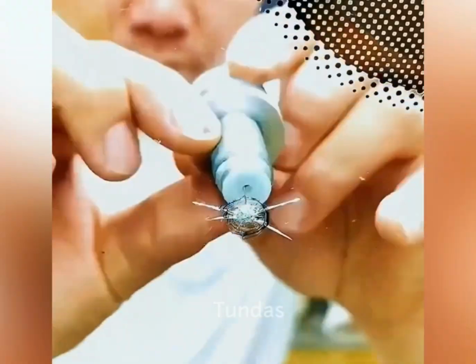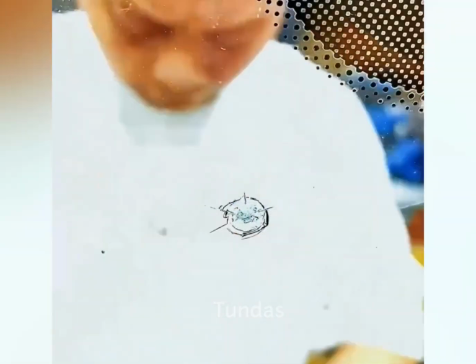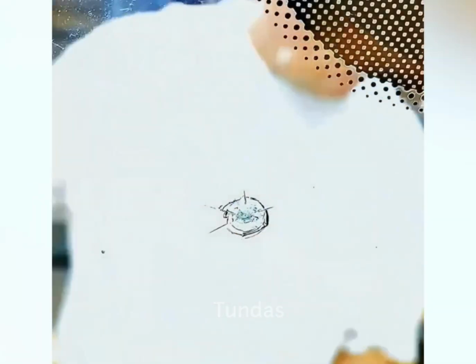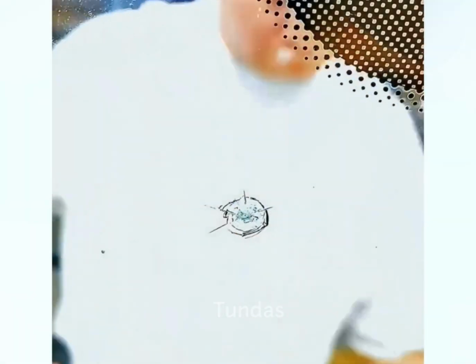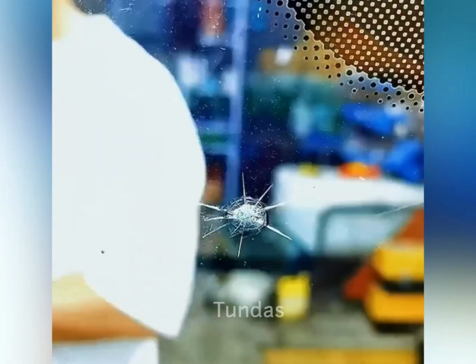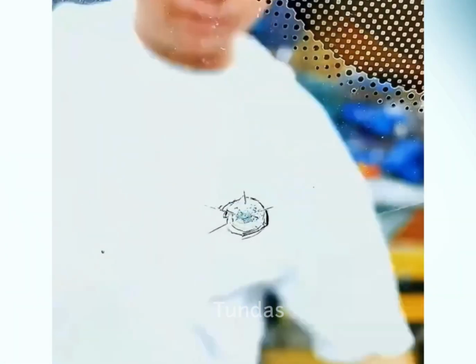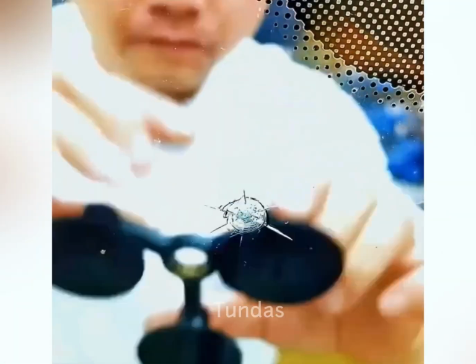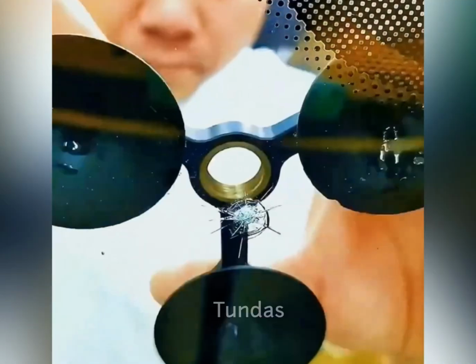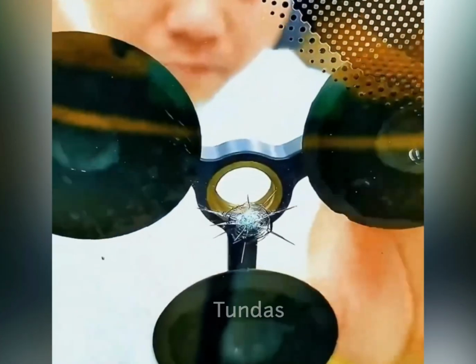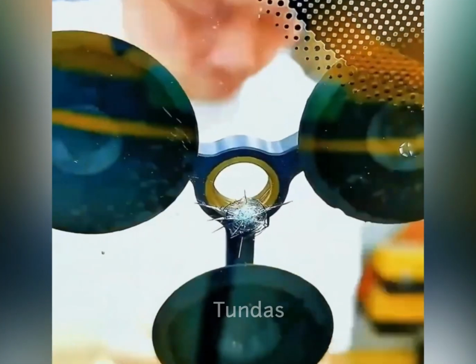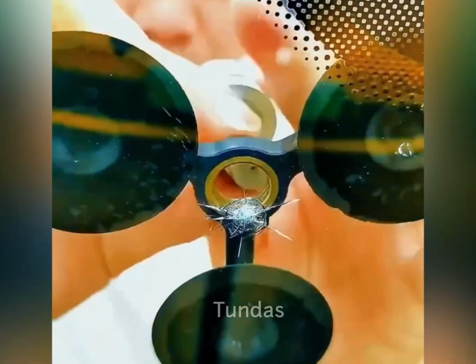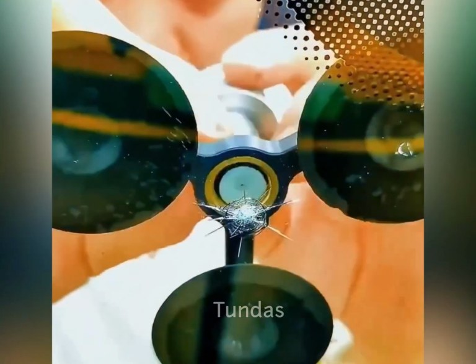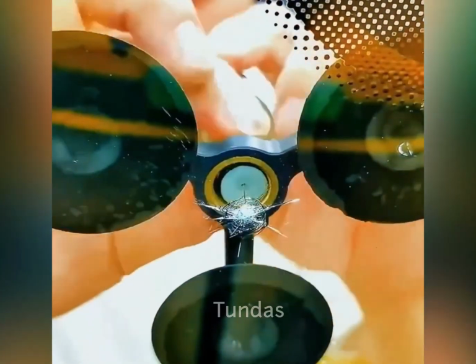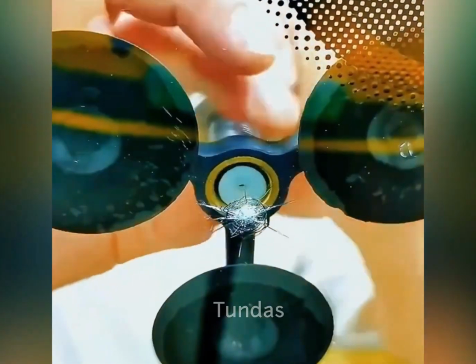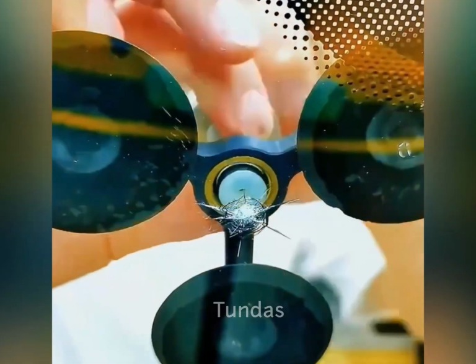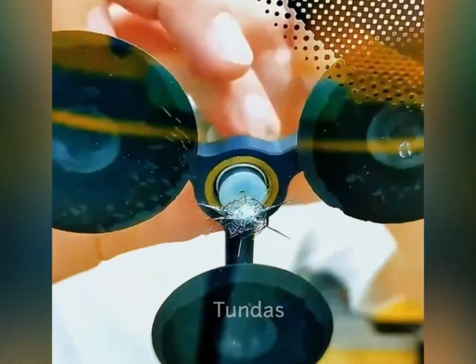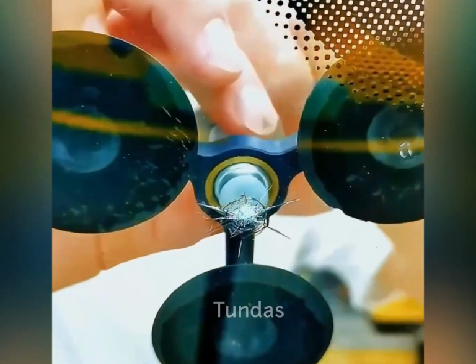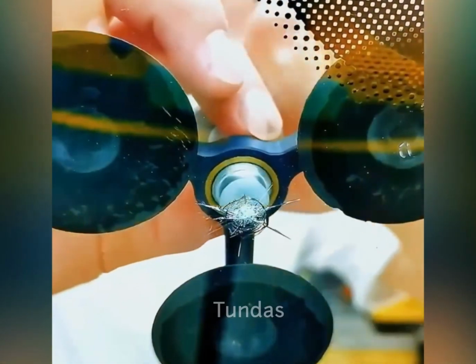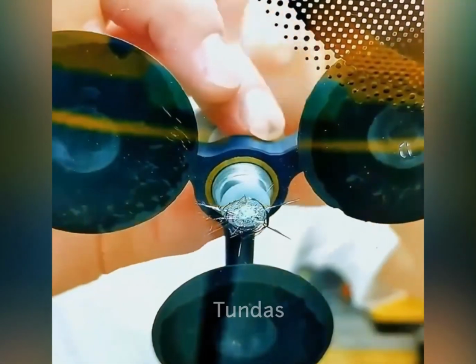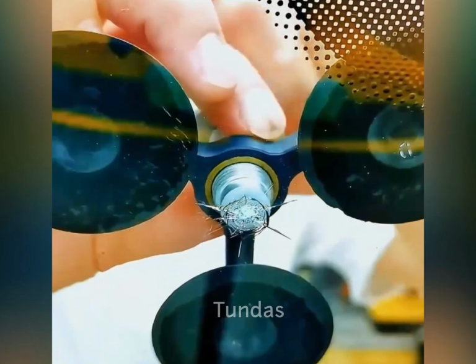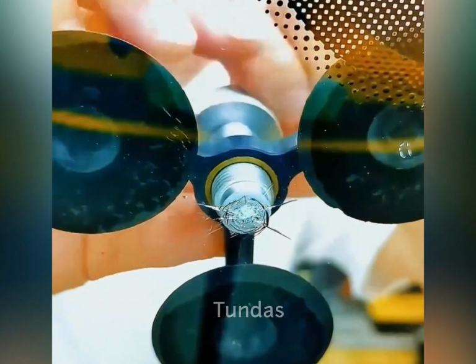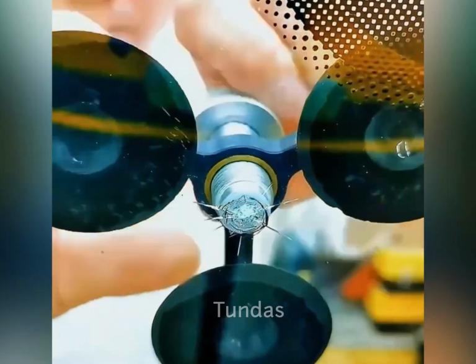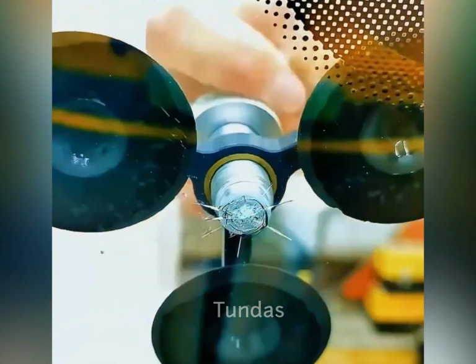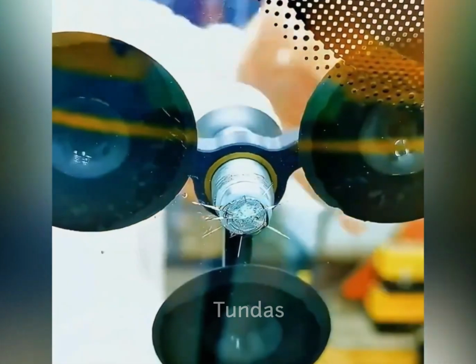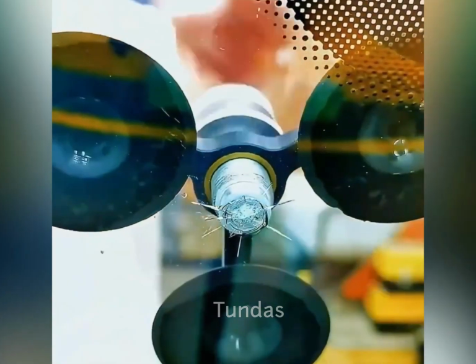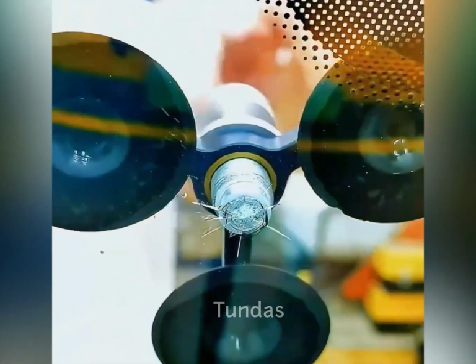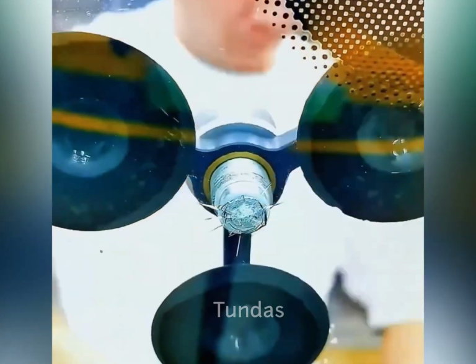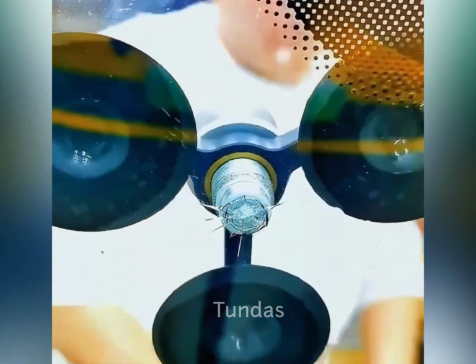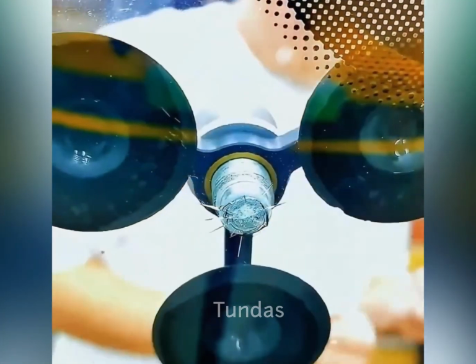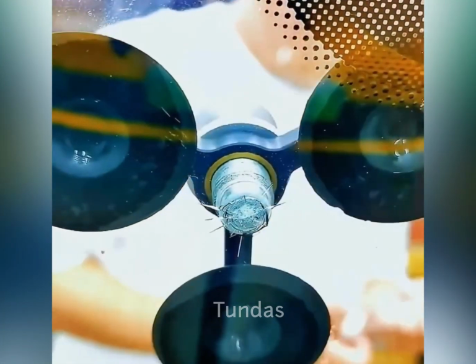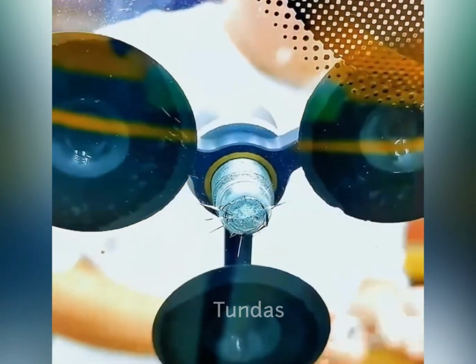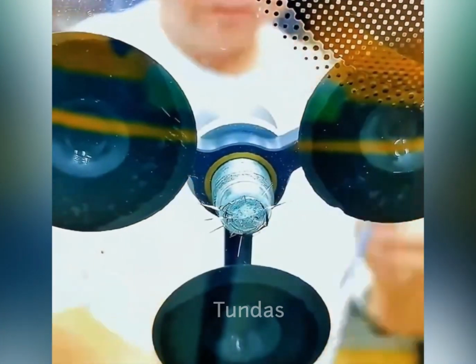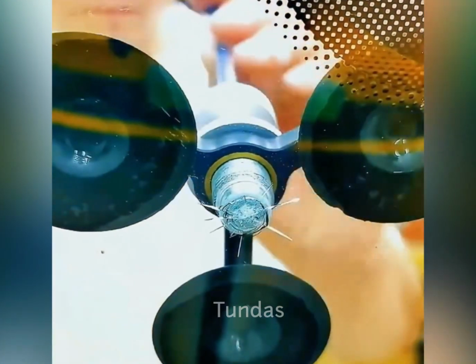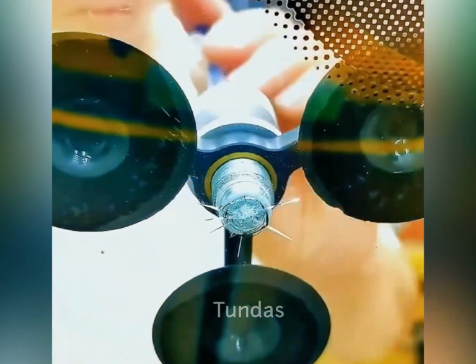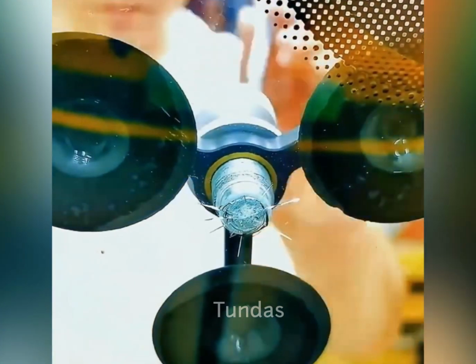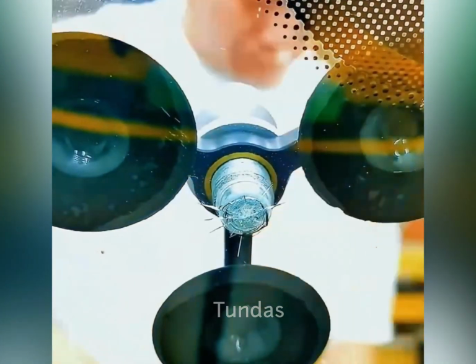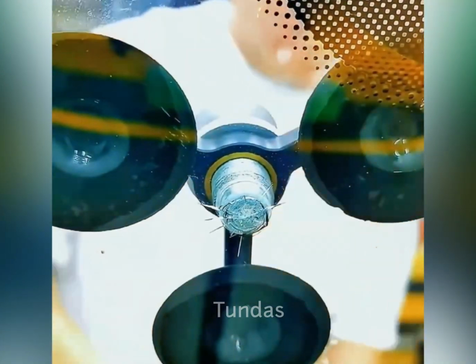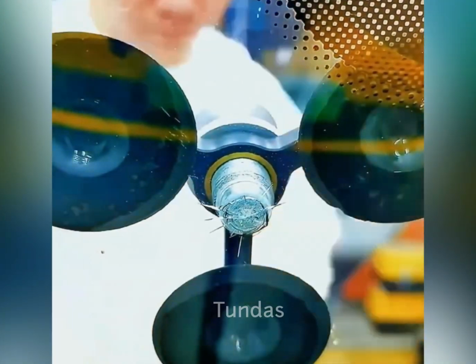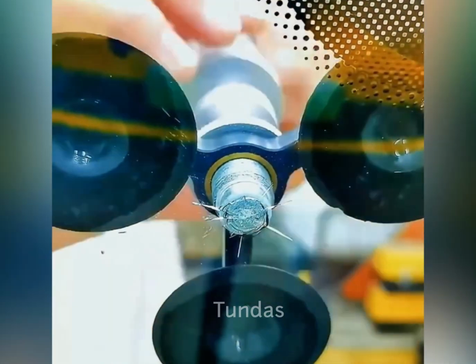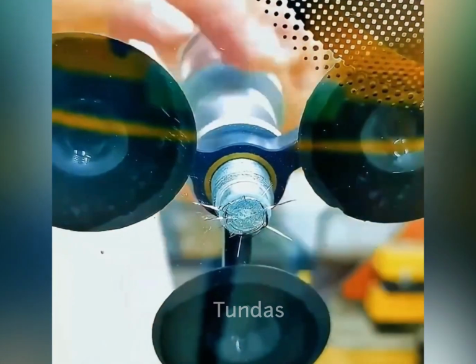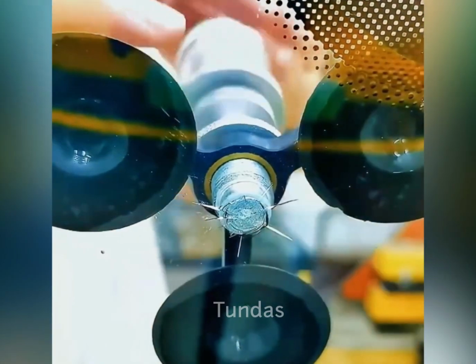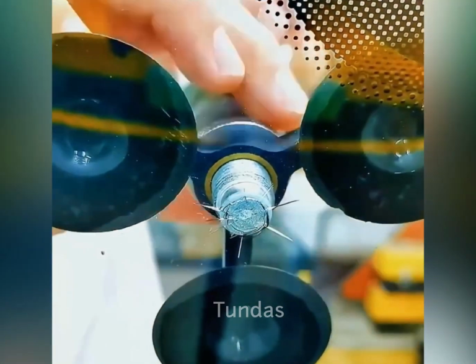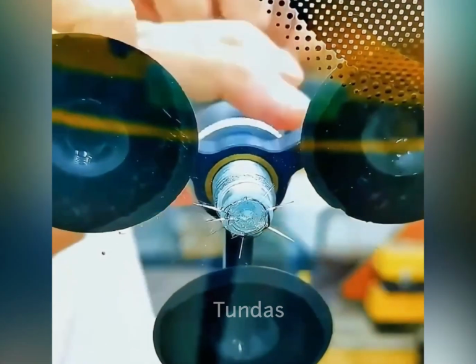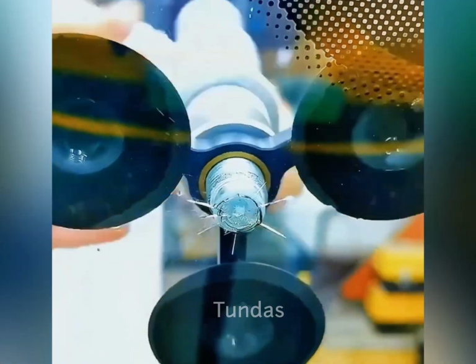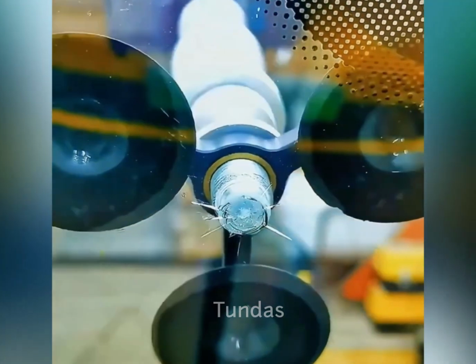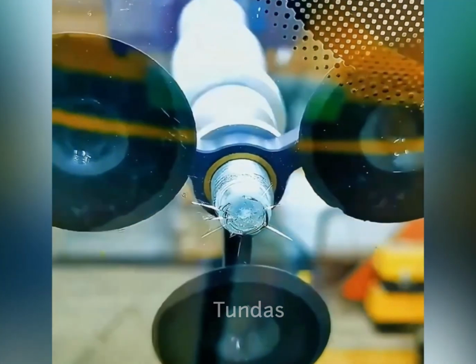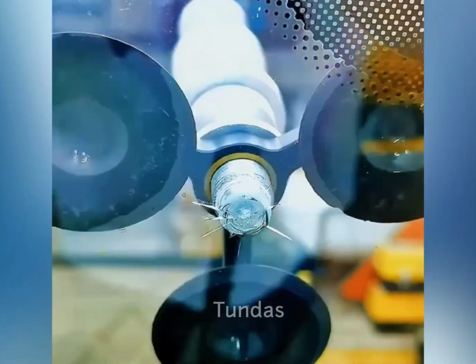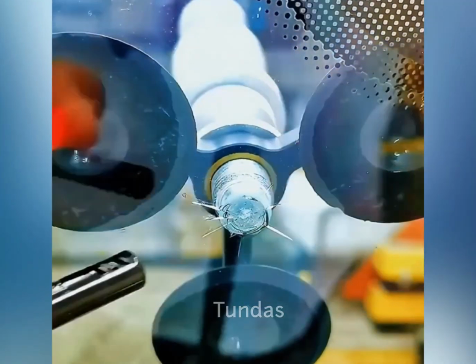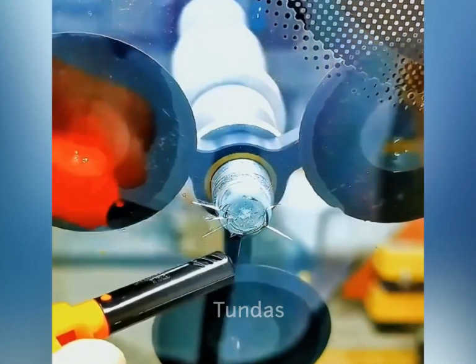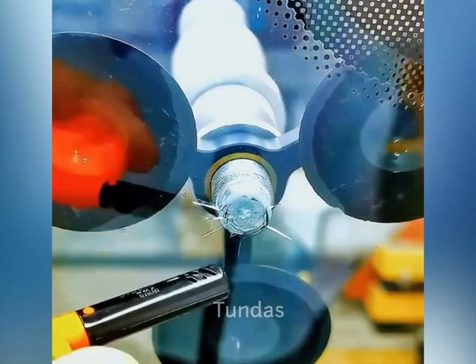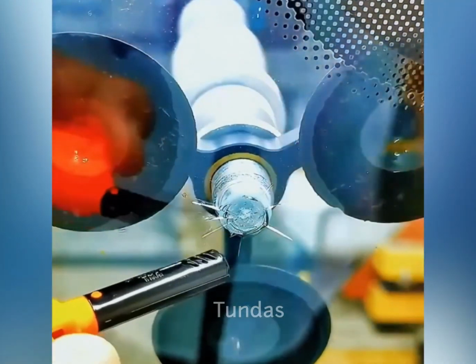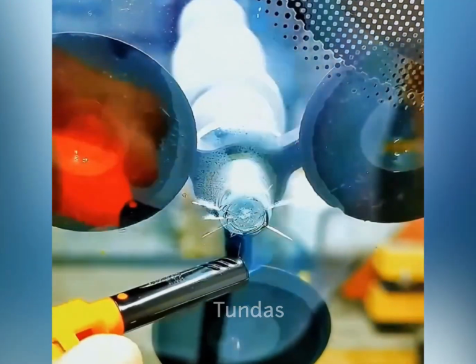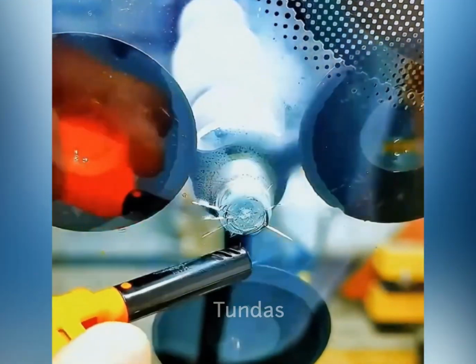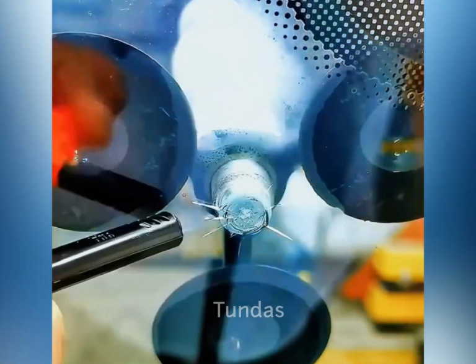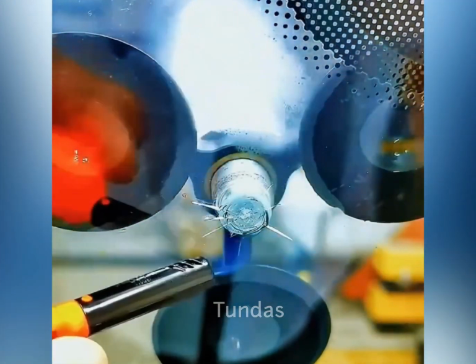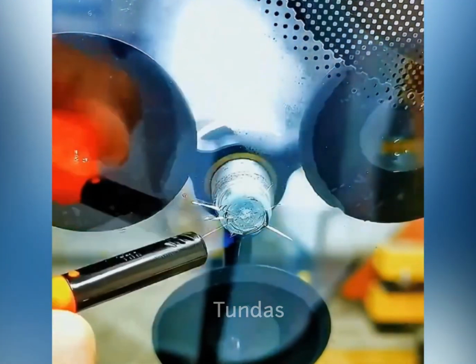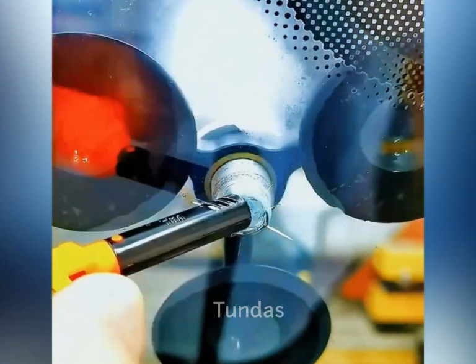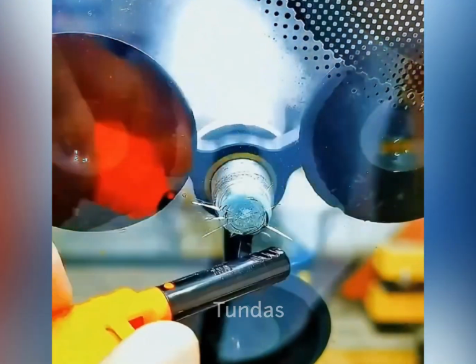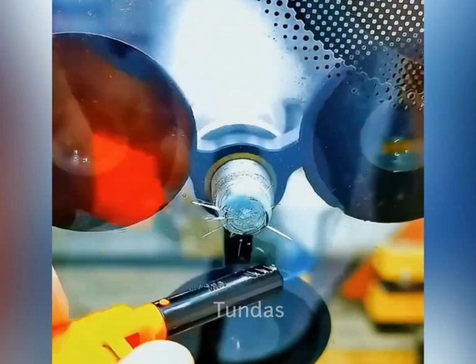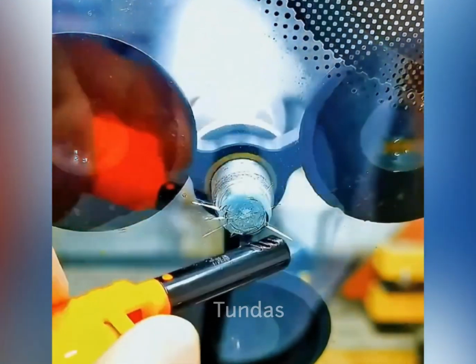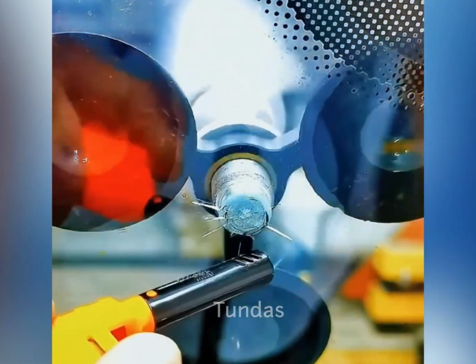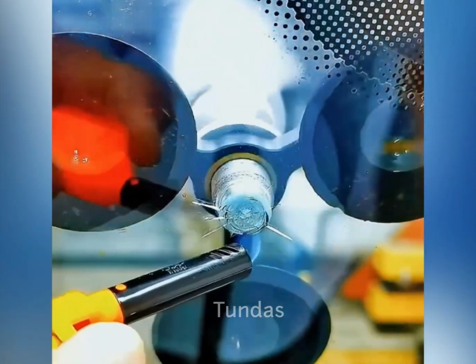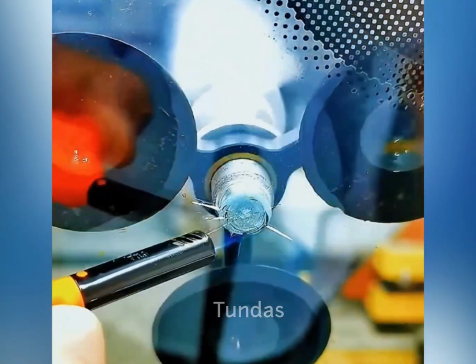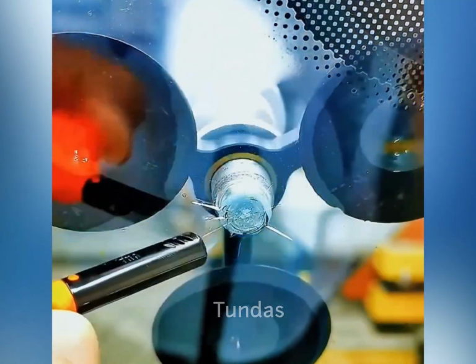If you have a crack in your car windshield, do not rush to replace it with a new one. There are tools that can be used to repair it.